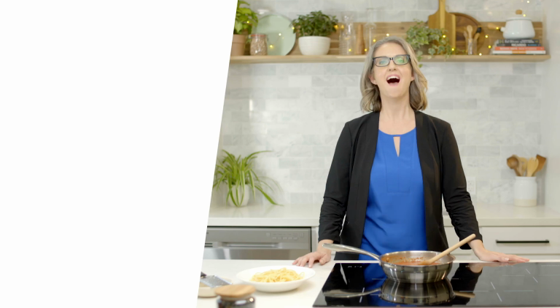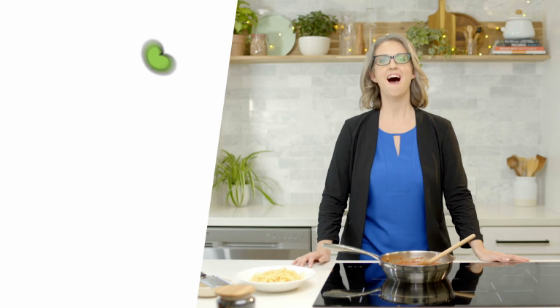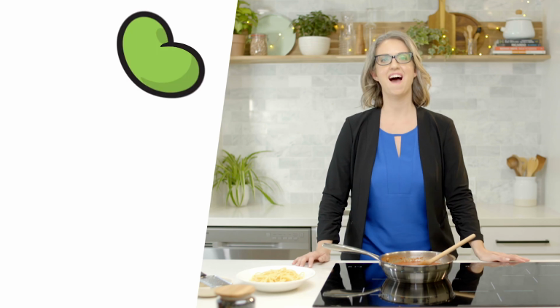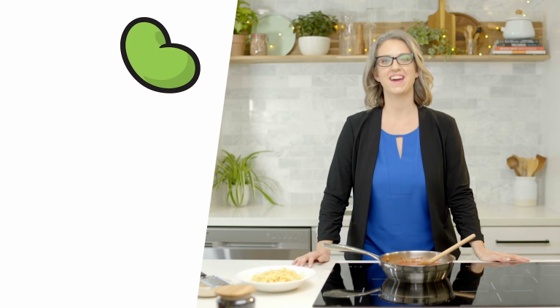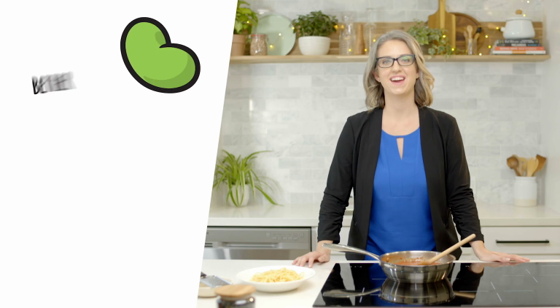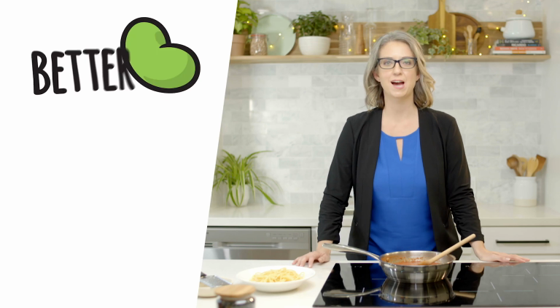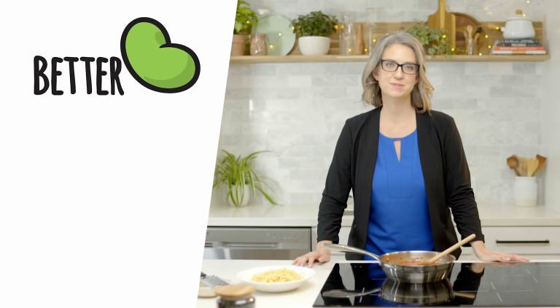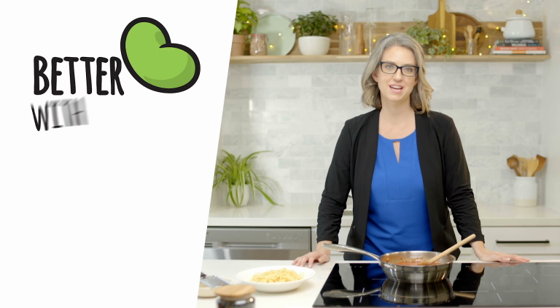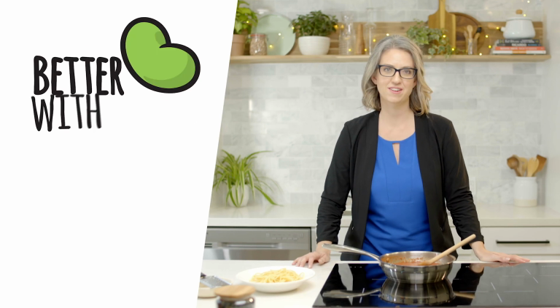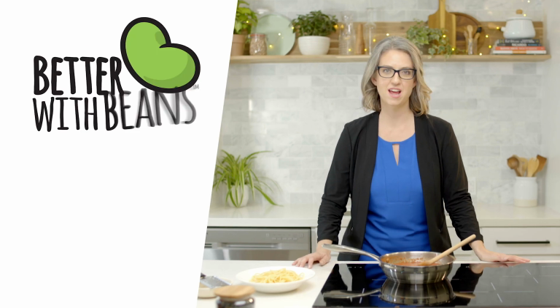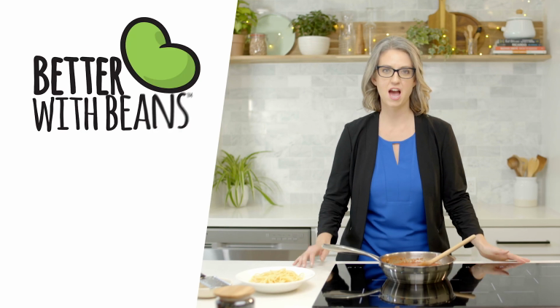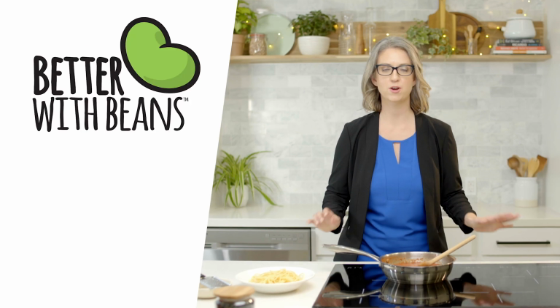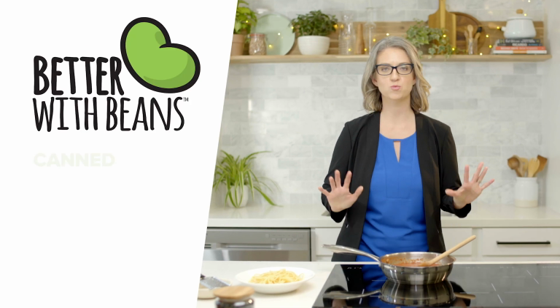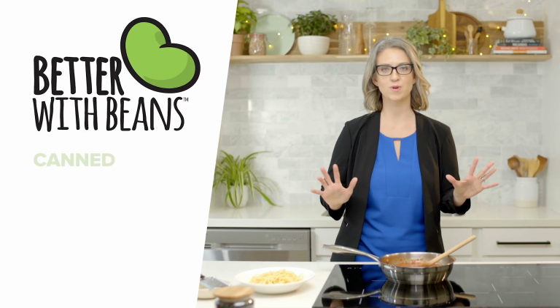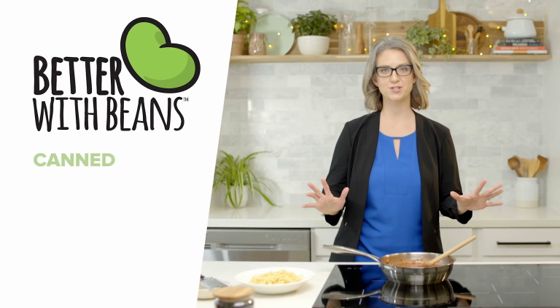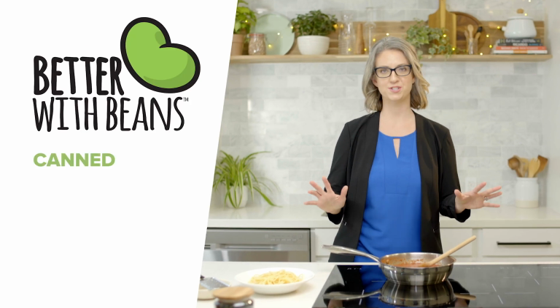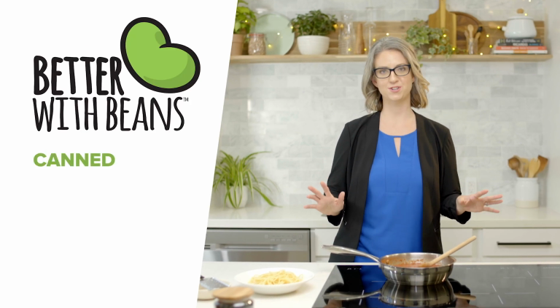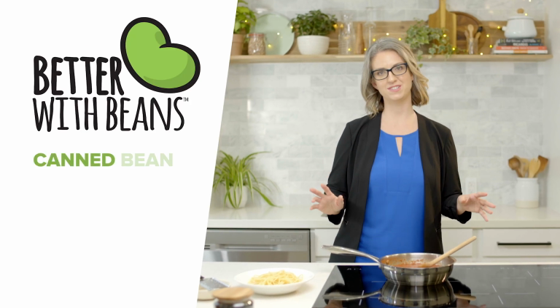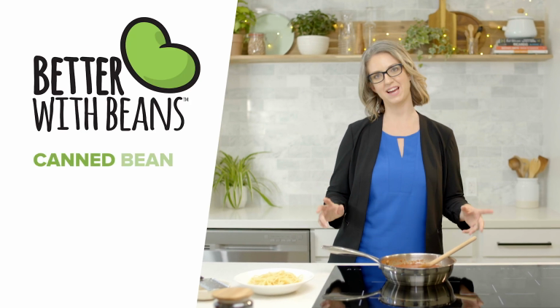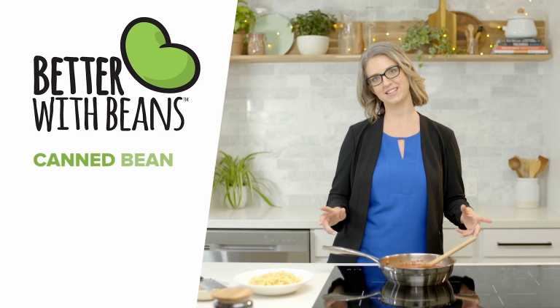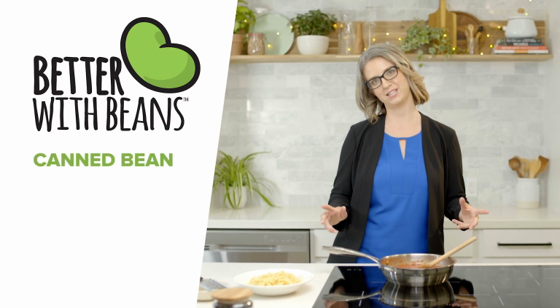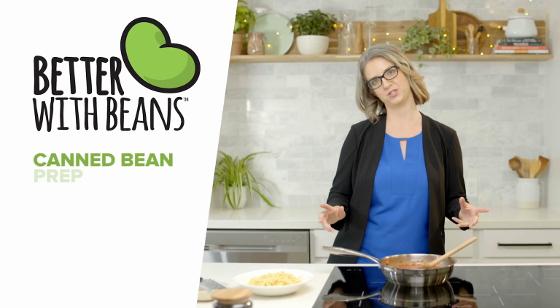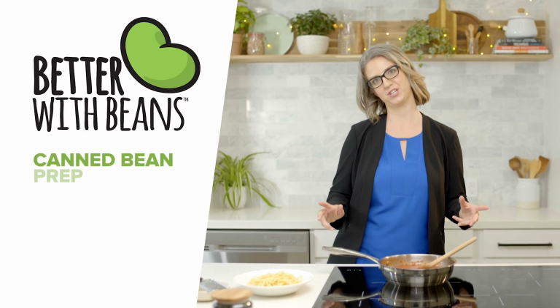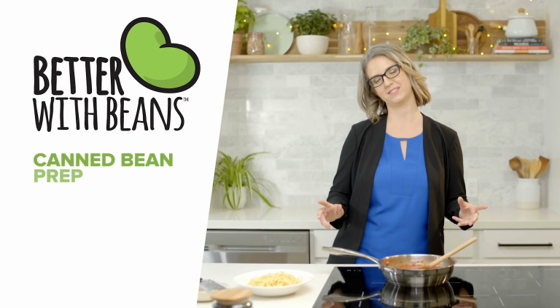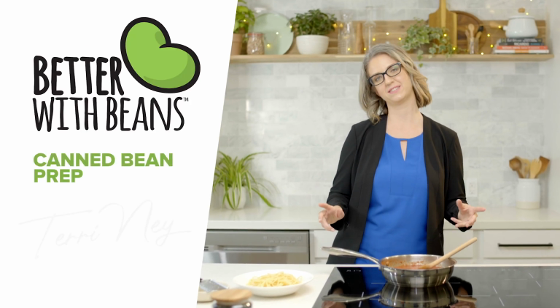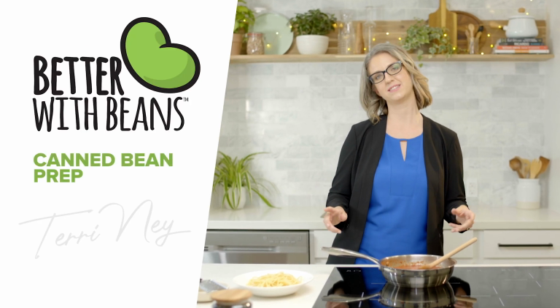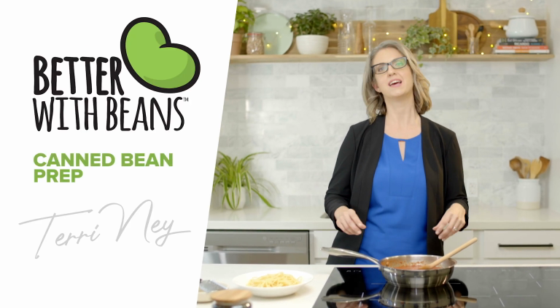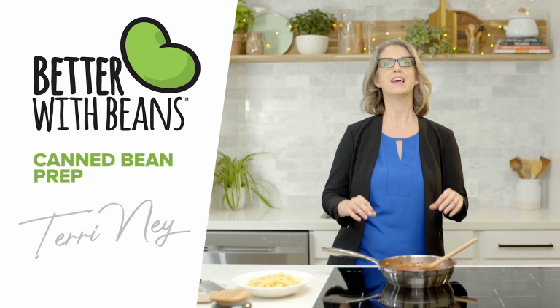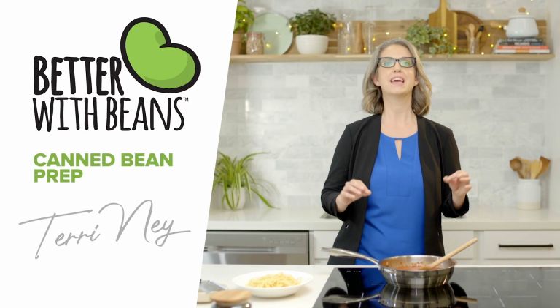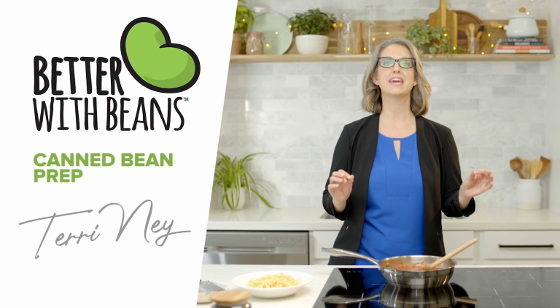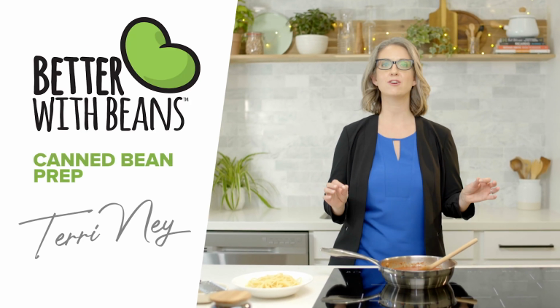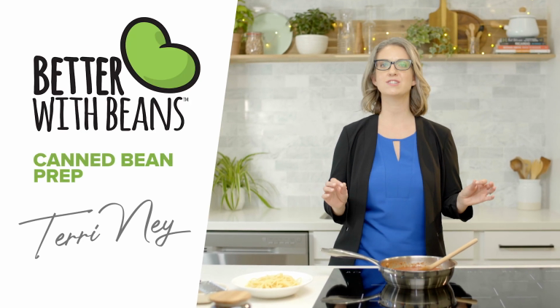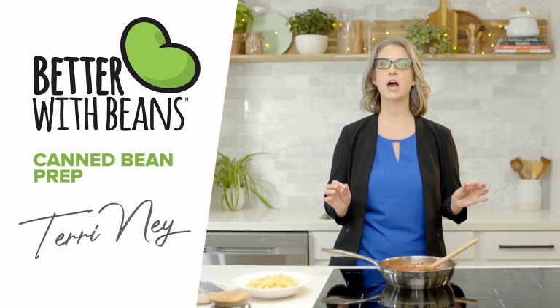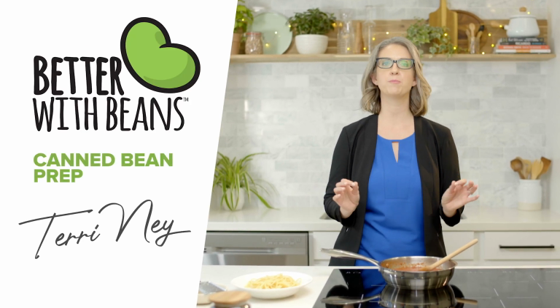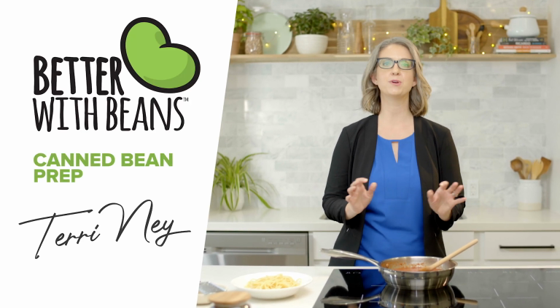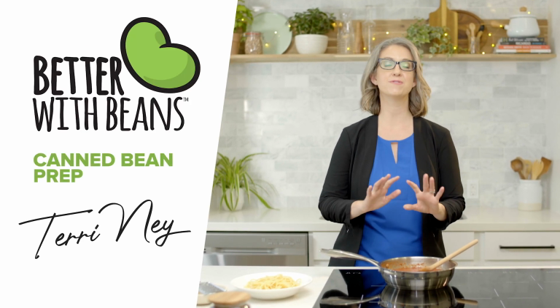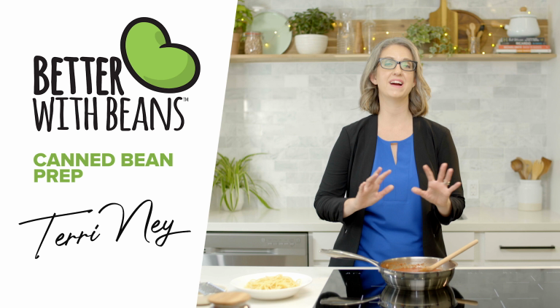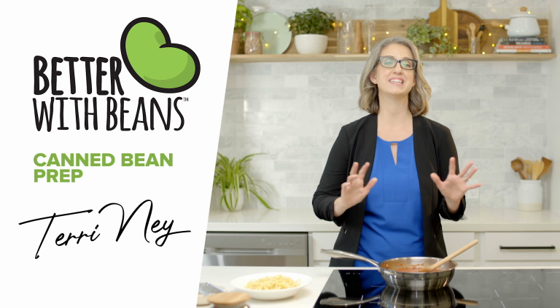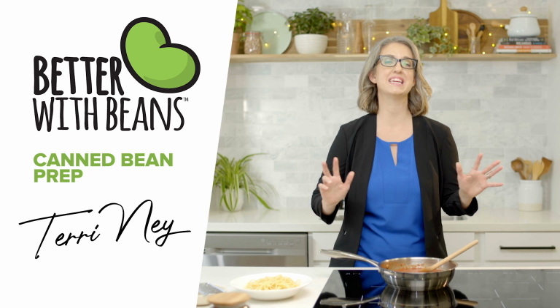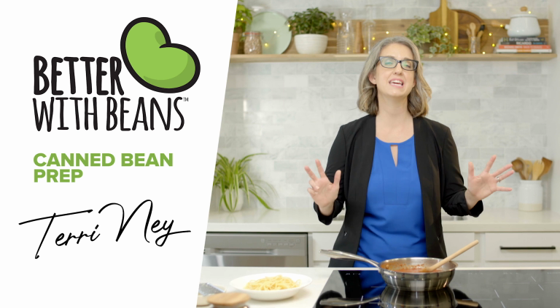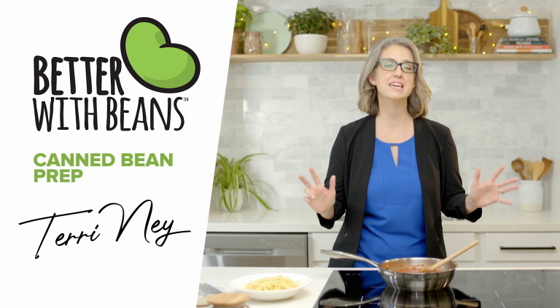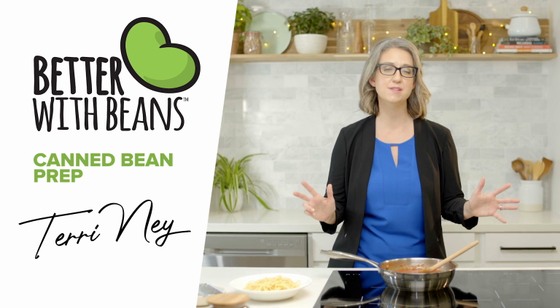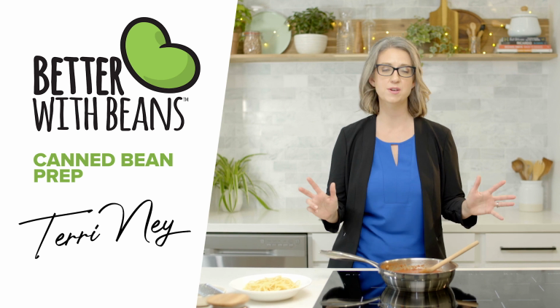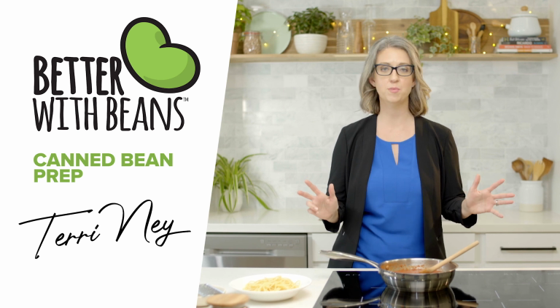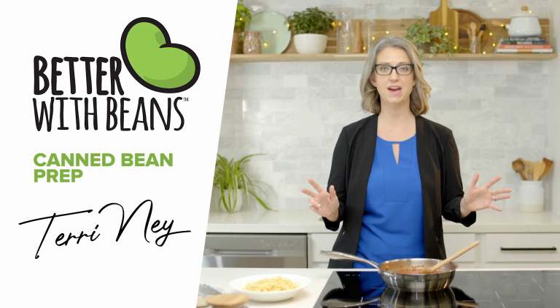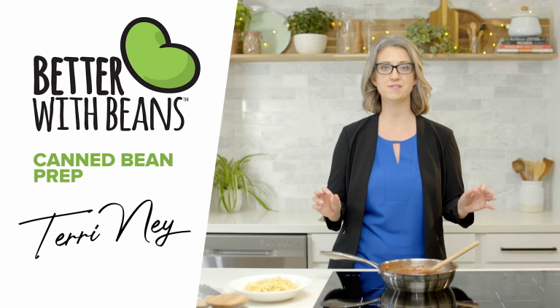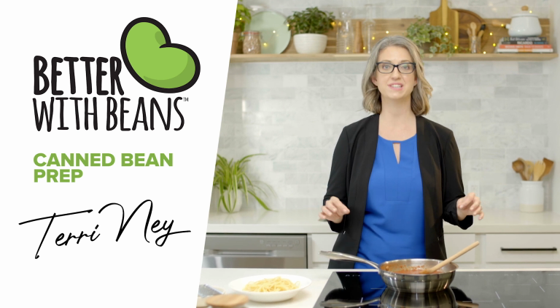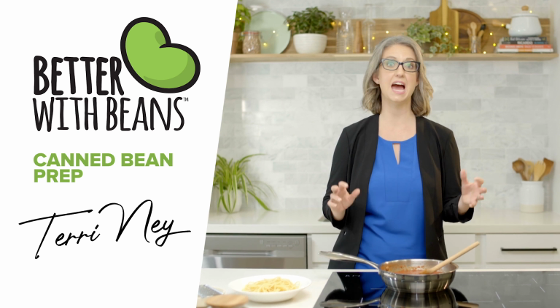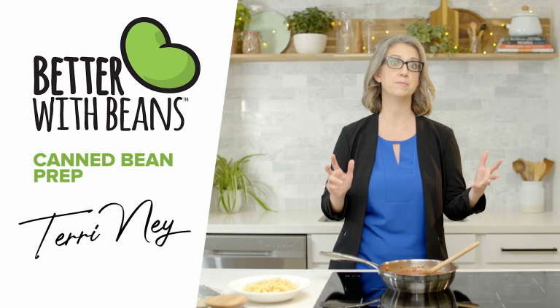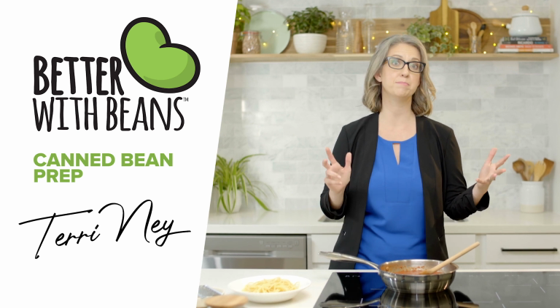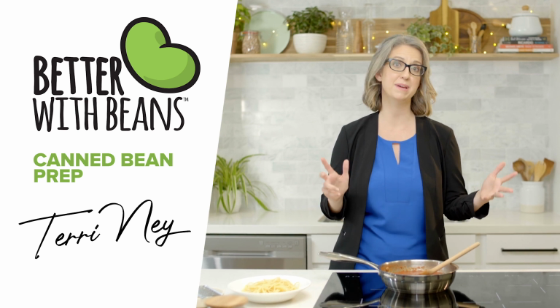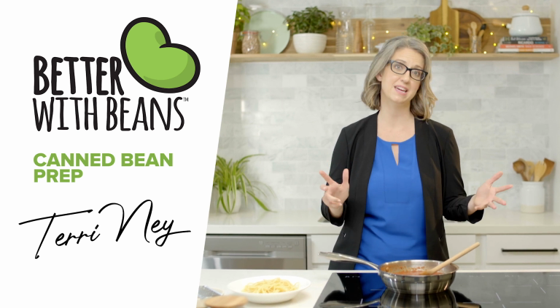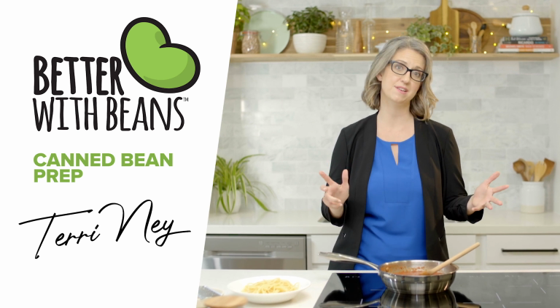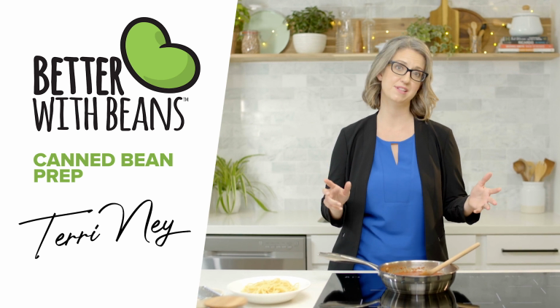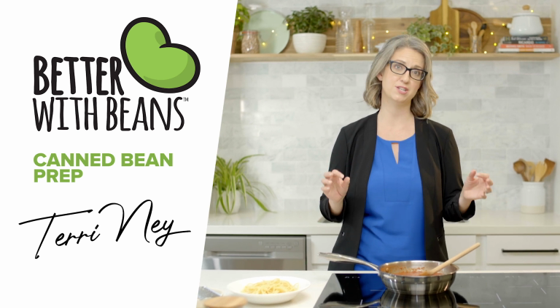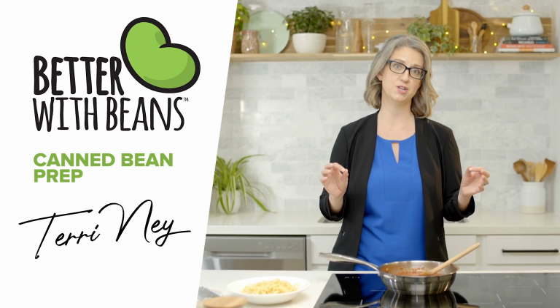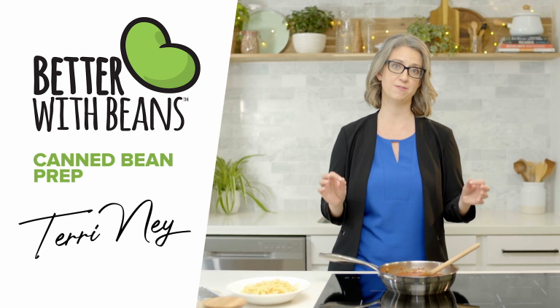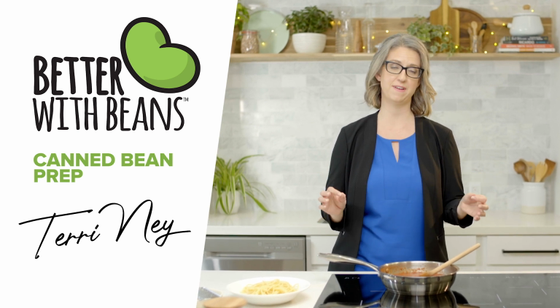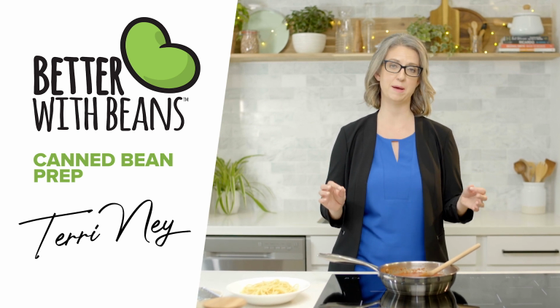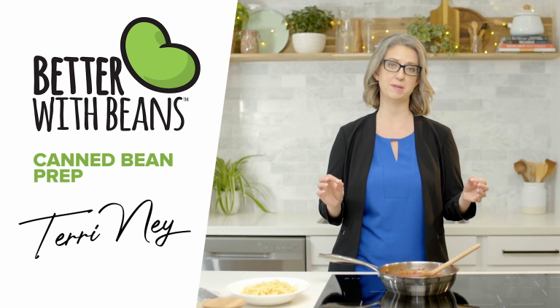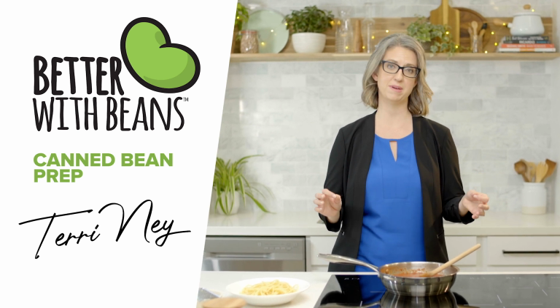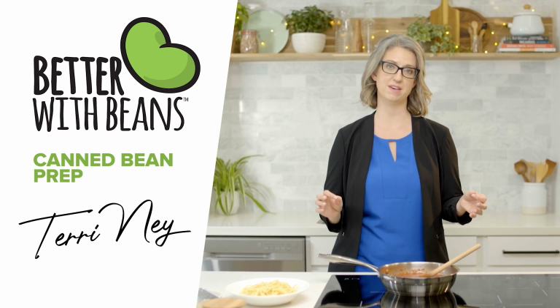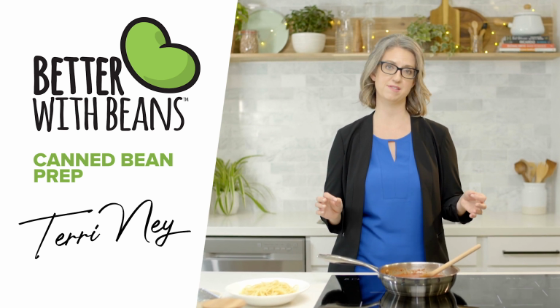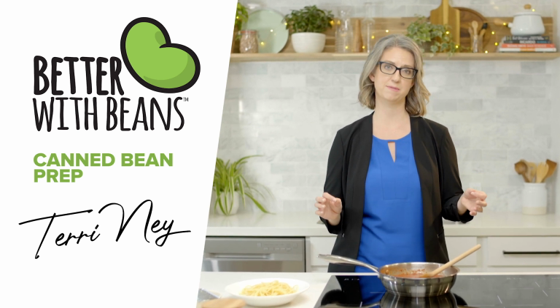Hi, I'm Terry Nye, registered dietitian, here to help you find easy ways to add beans into your family meals.